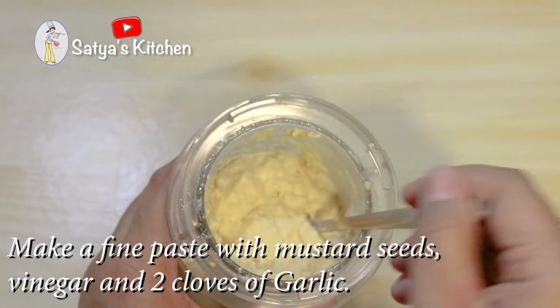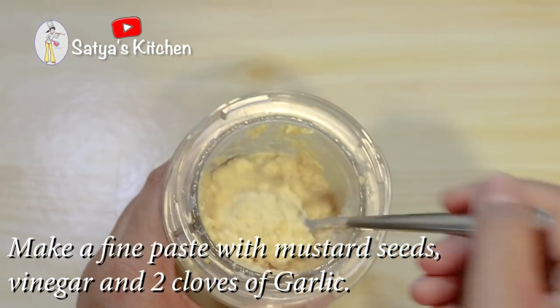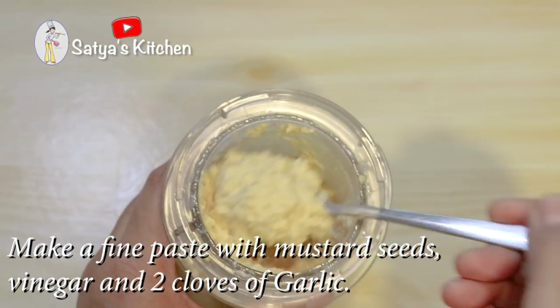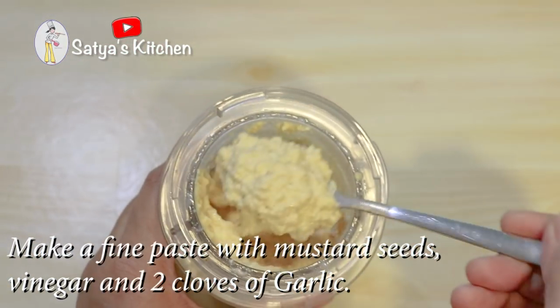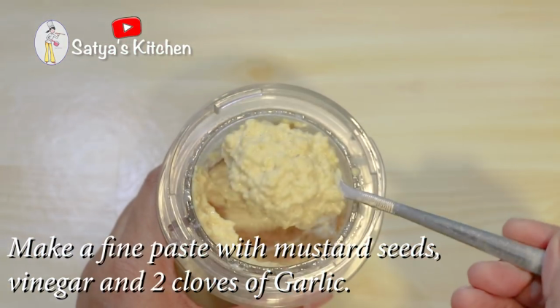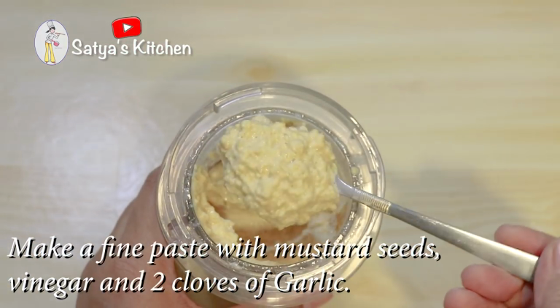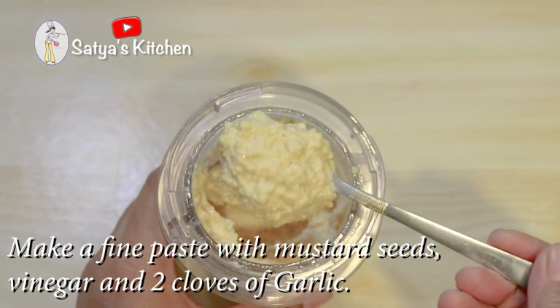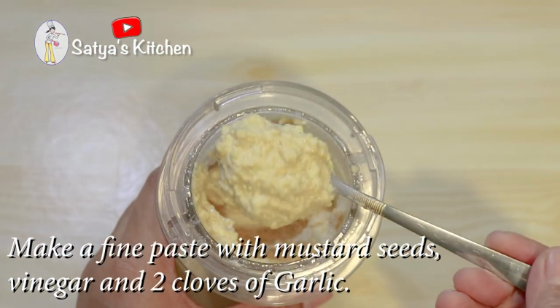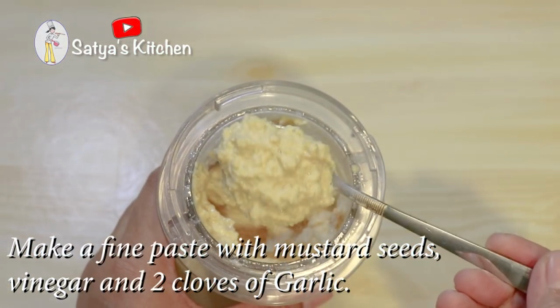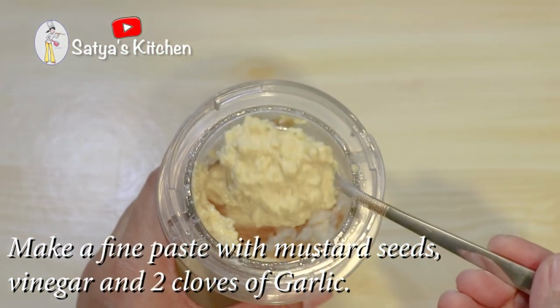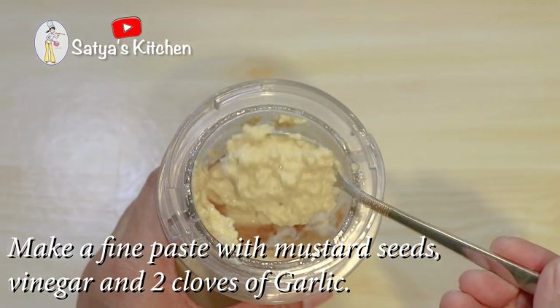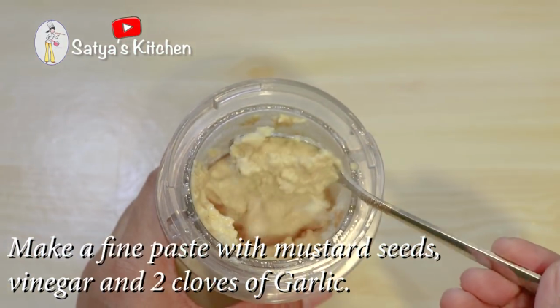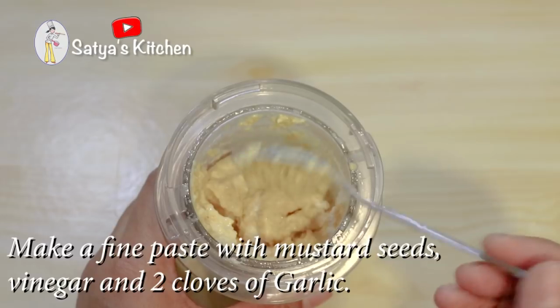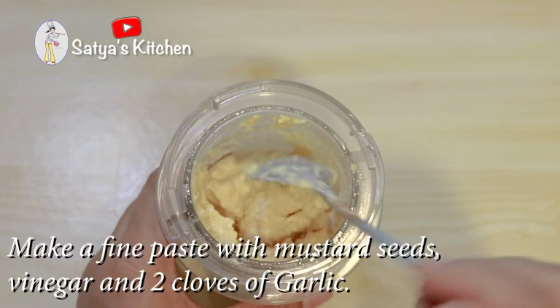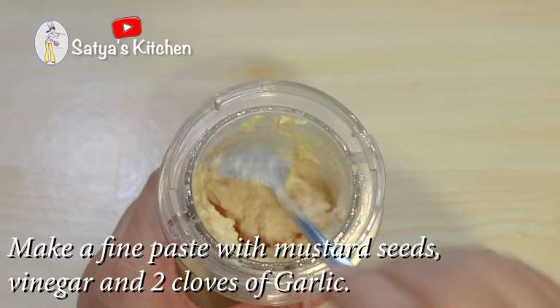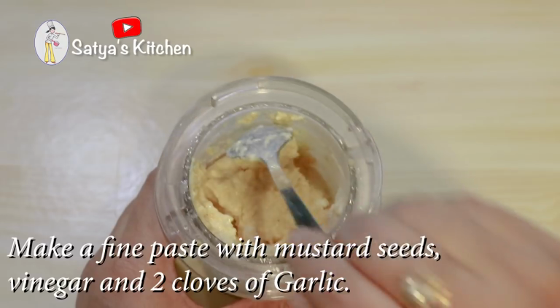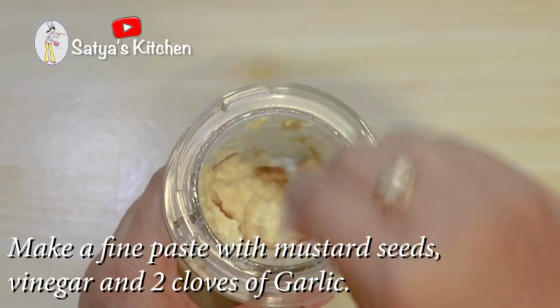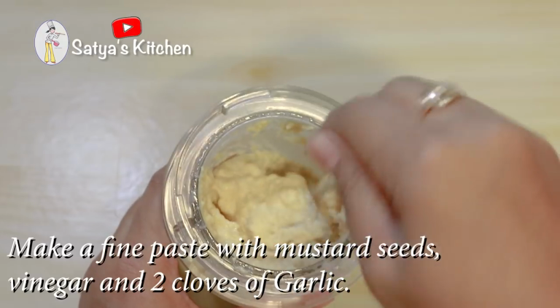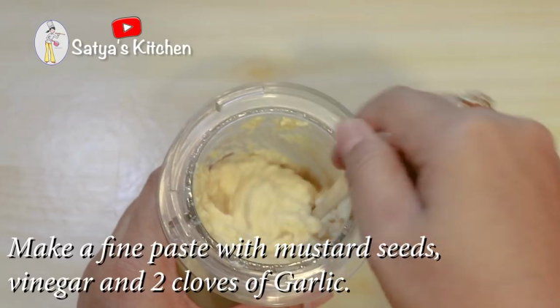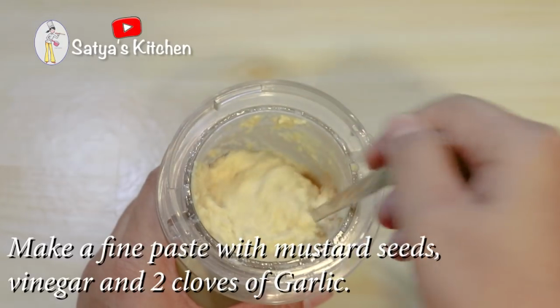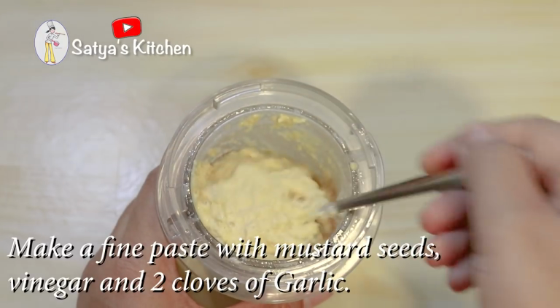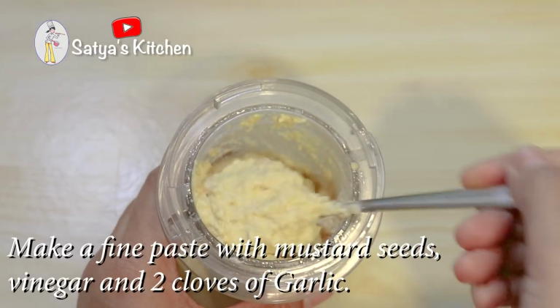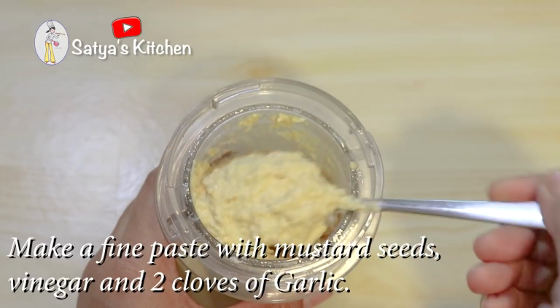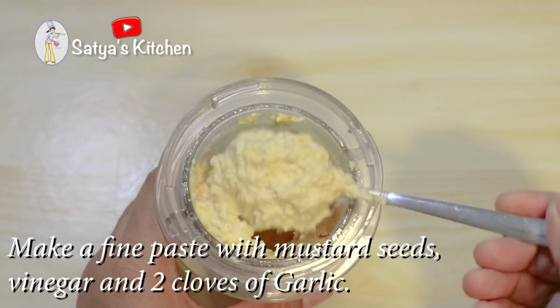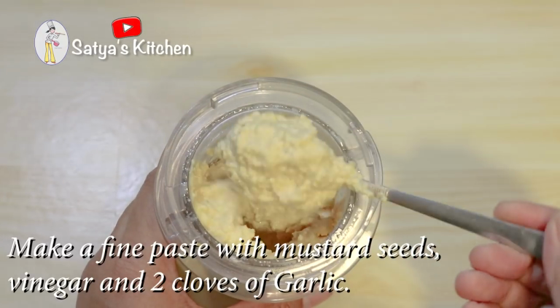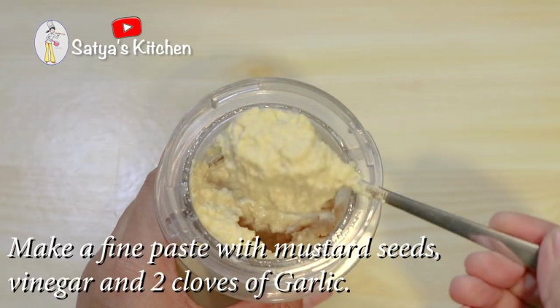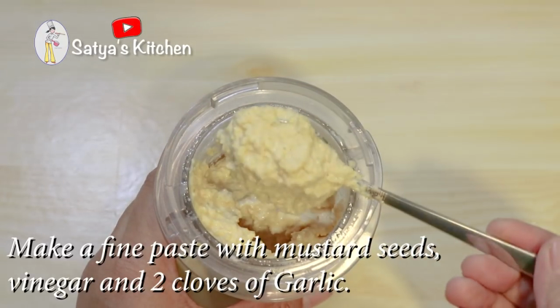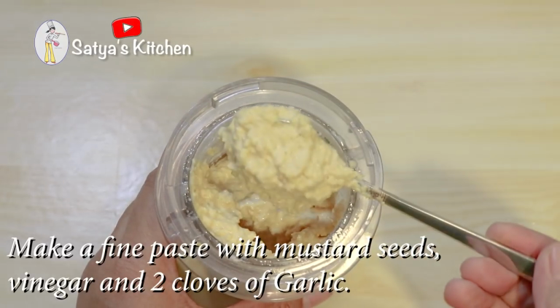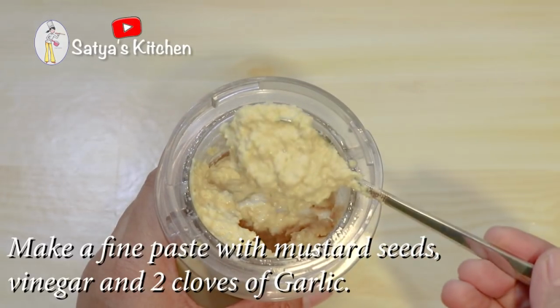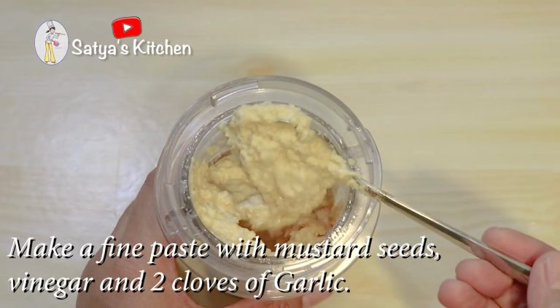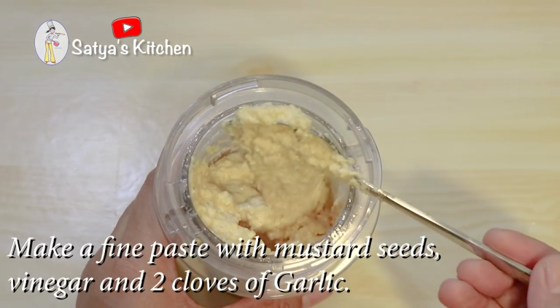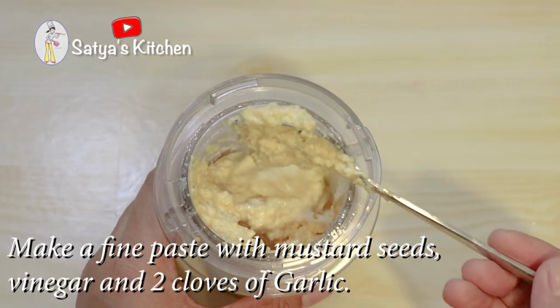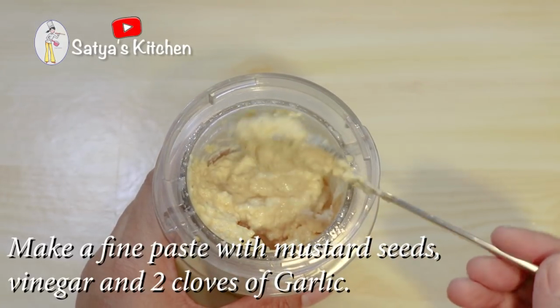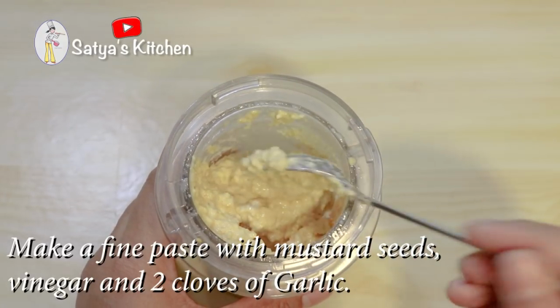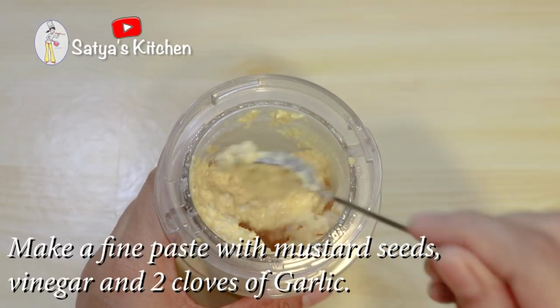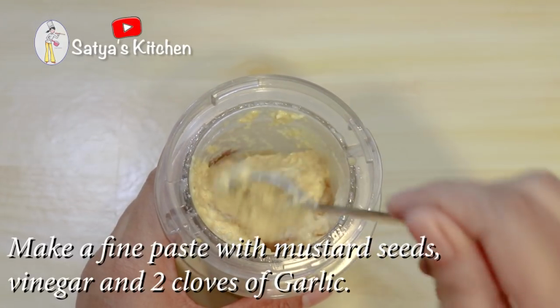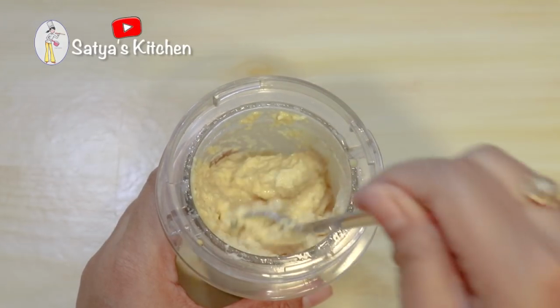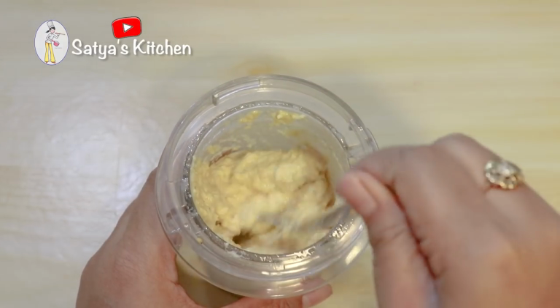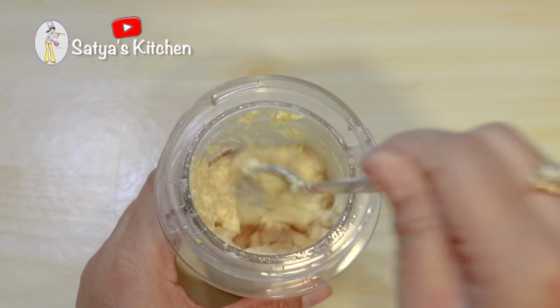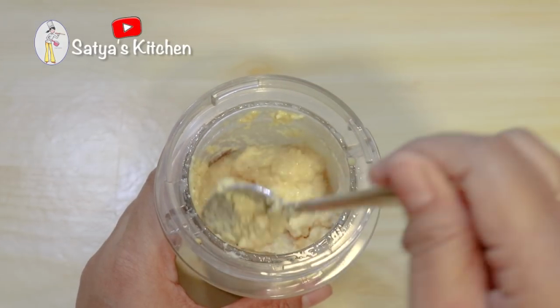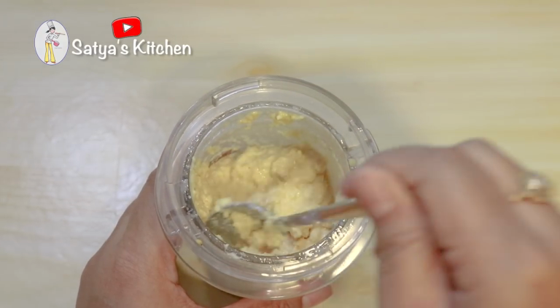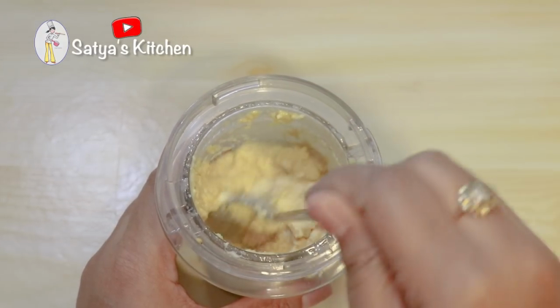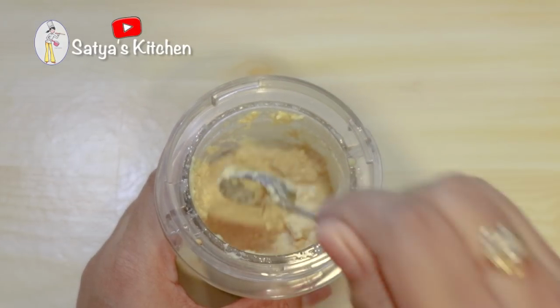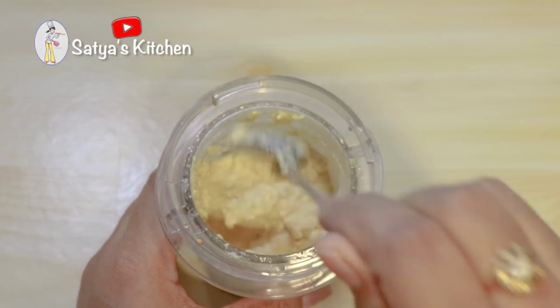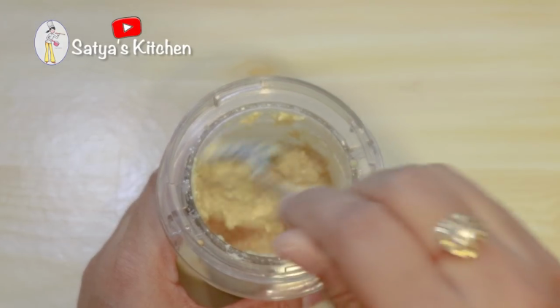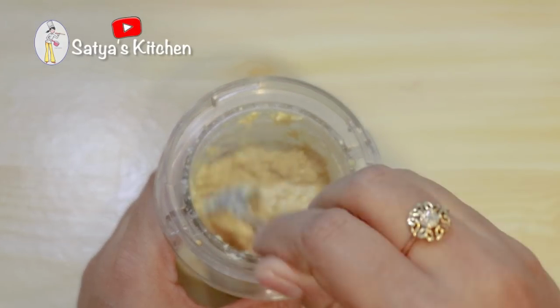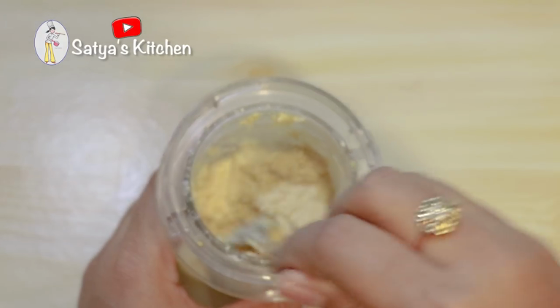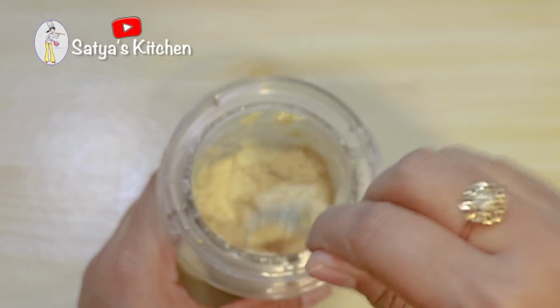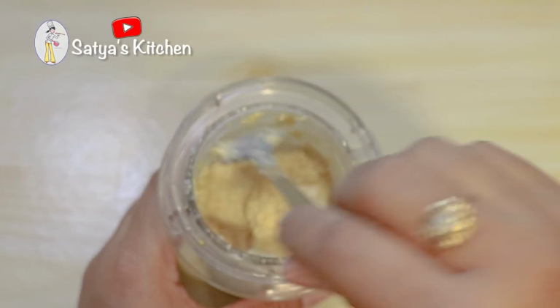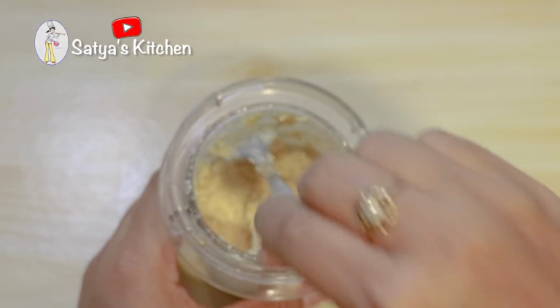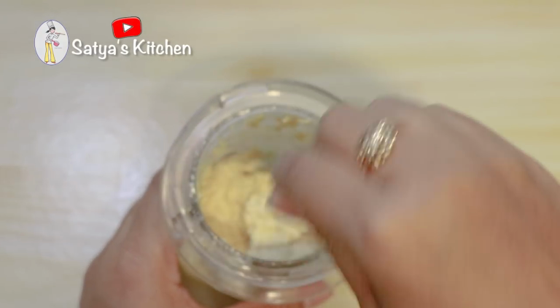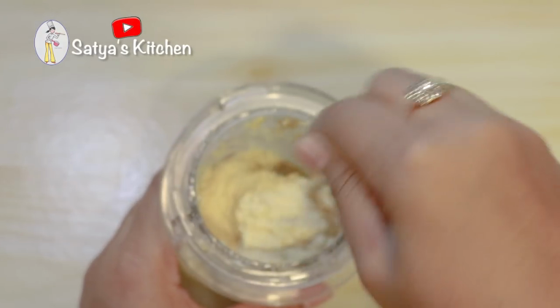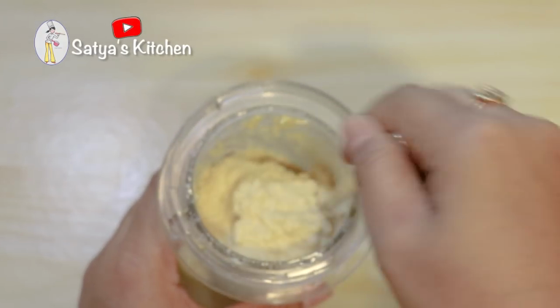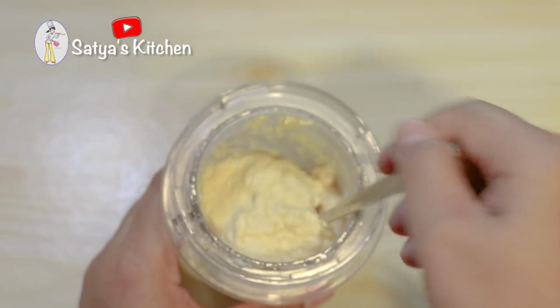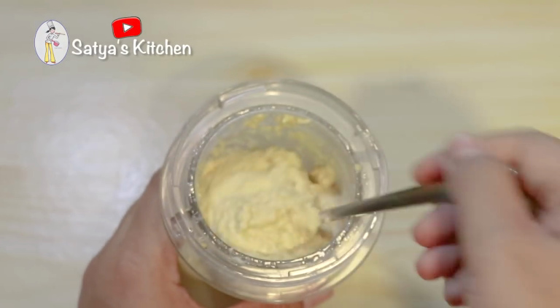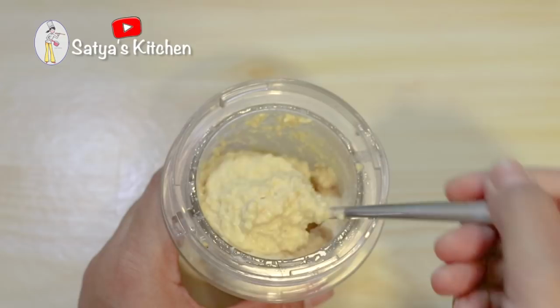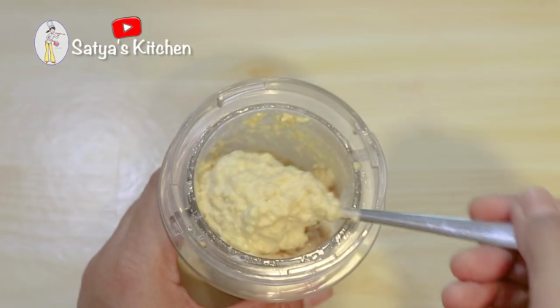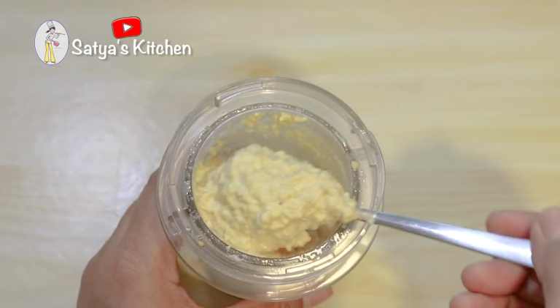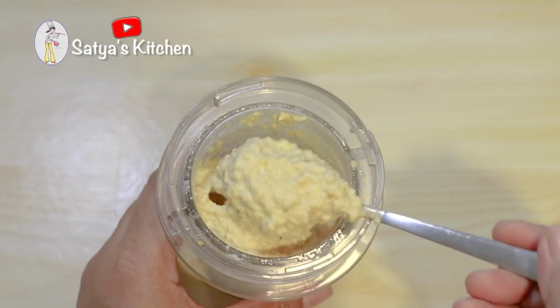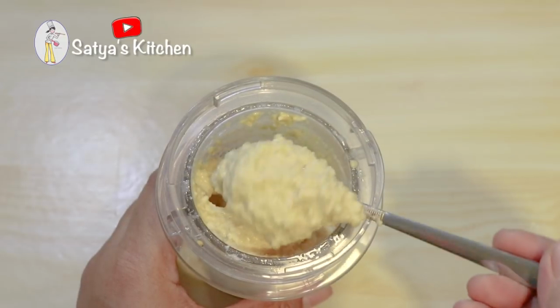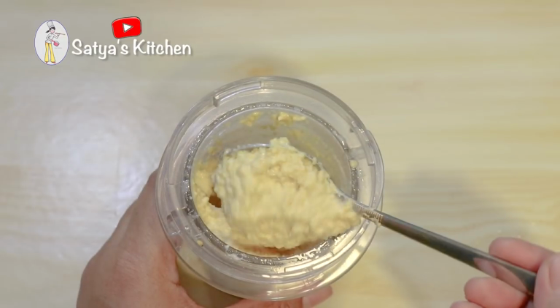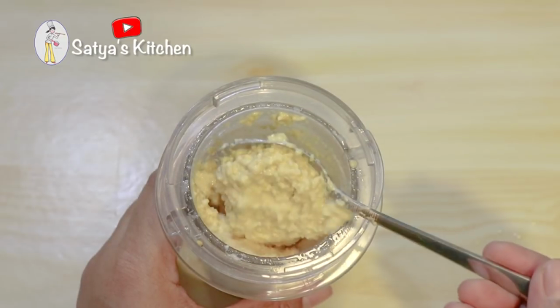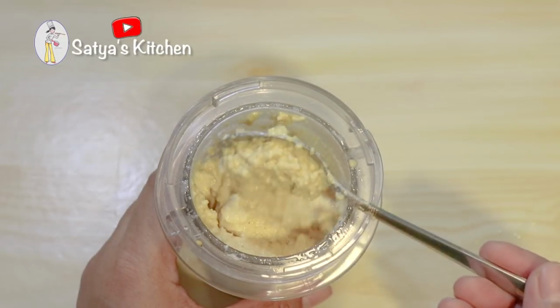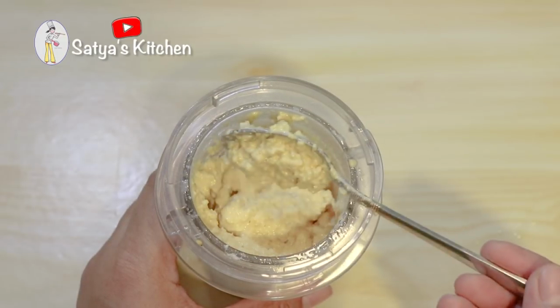If you want to use the rice, you can use the rice.